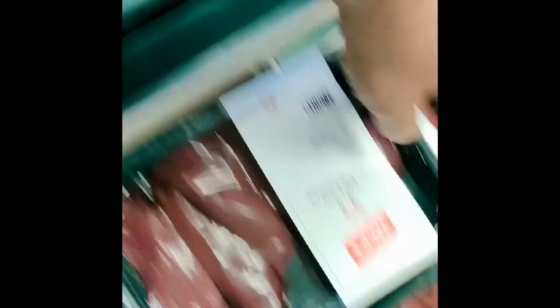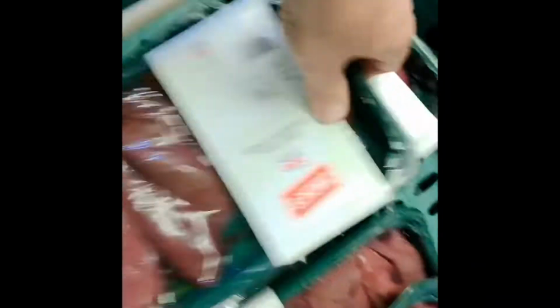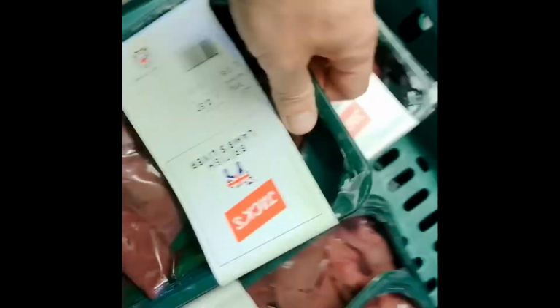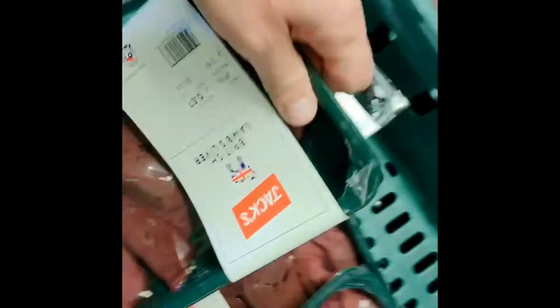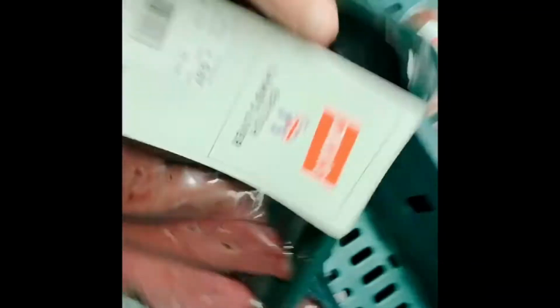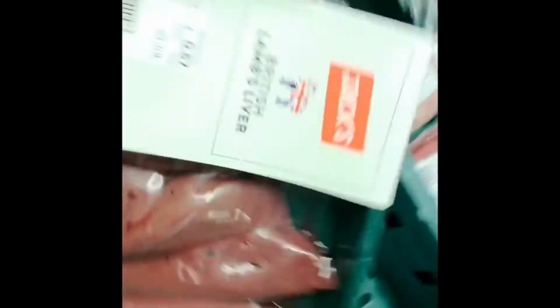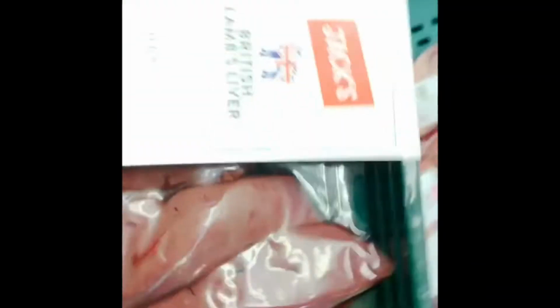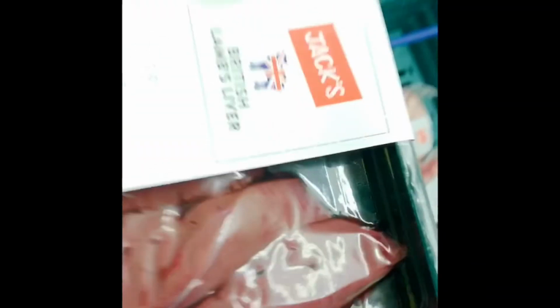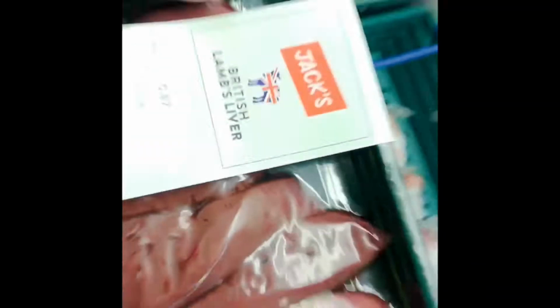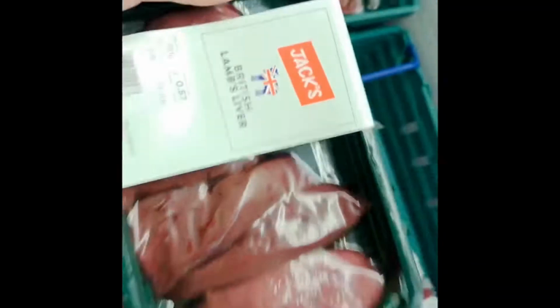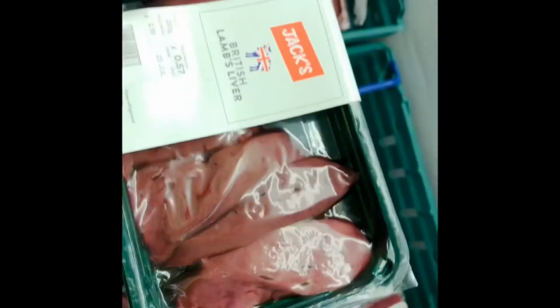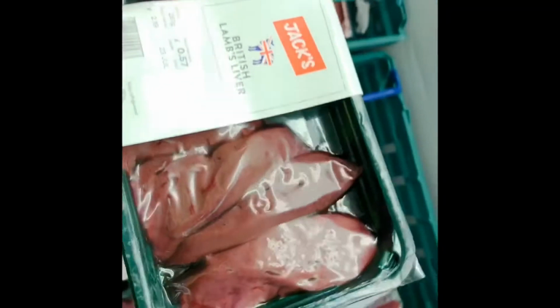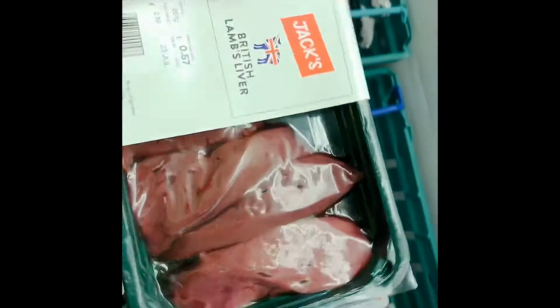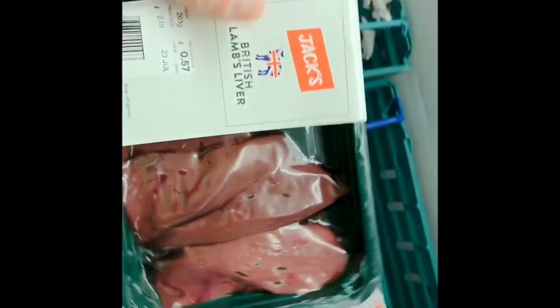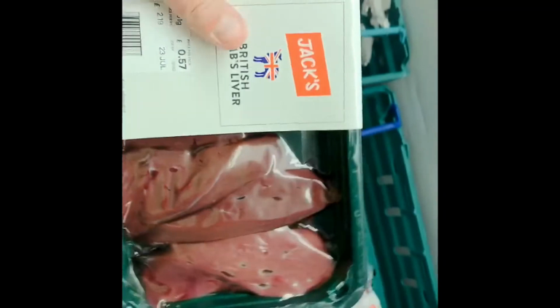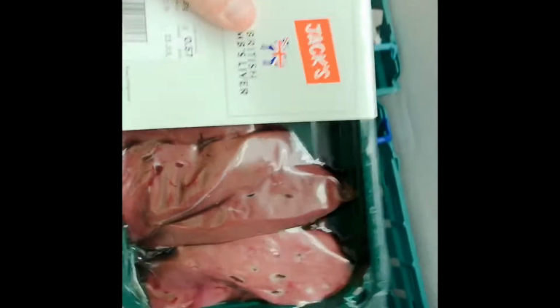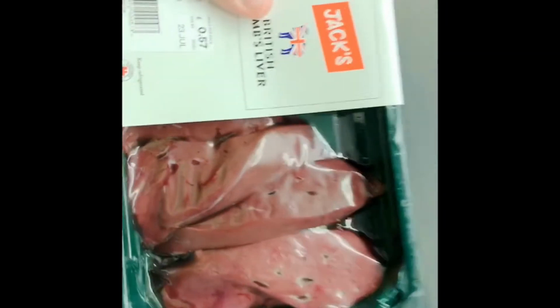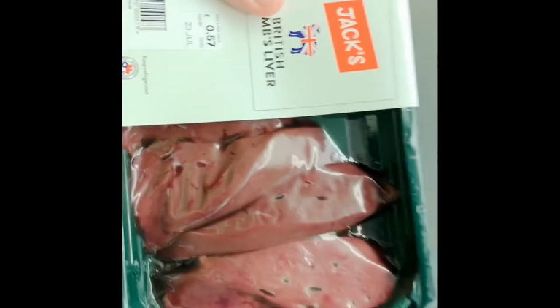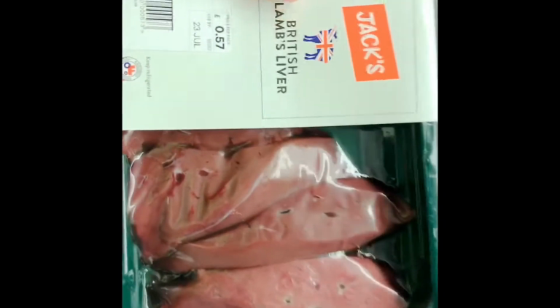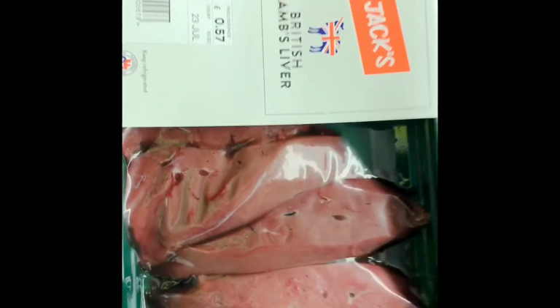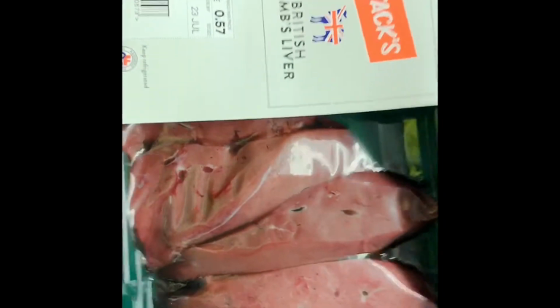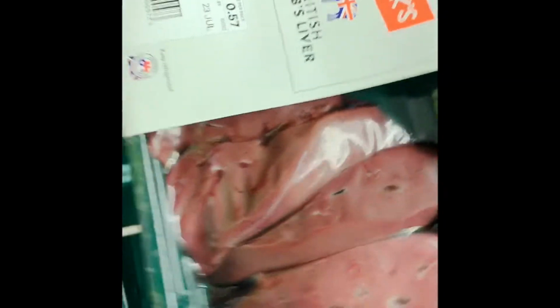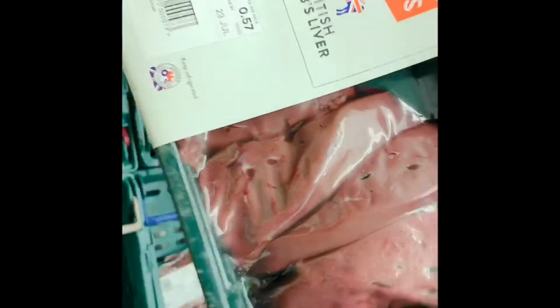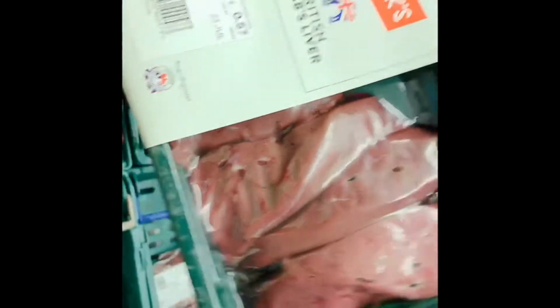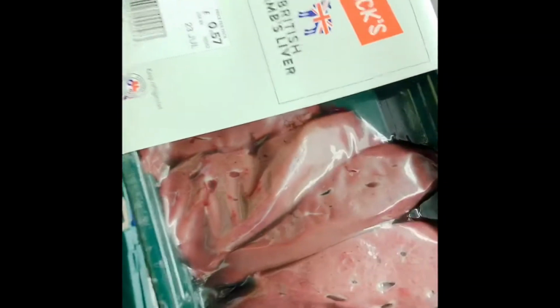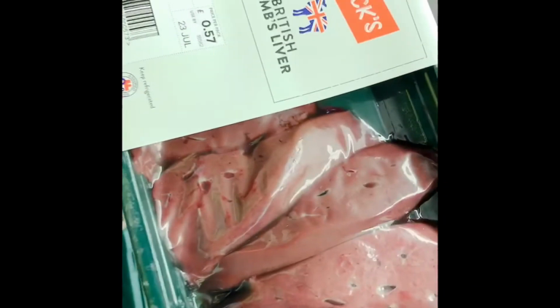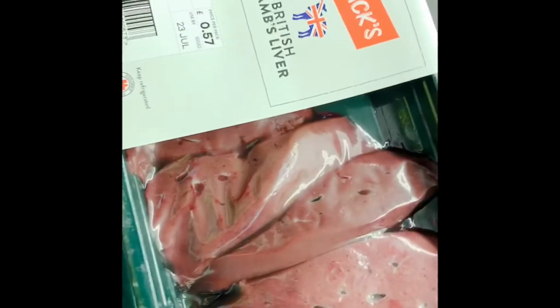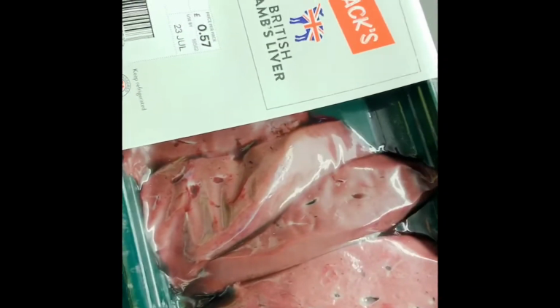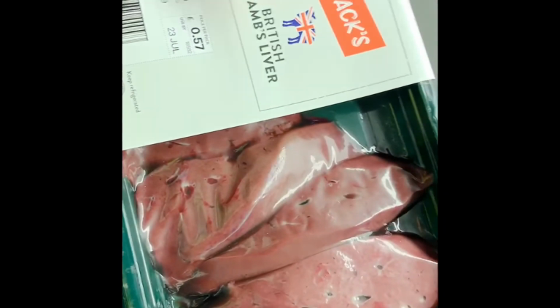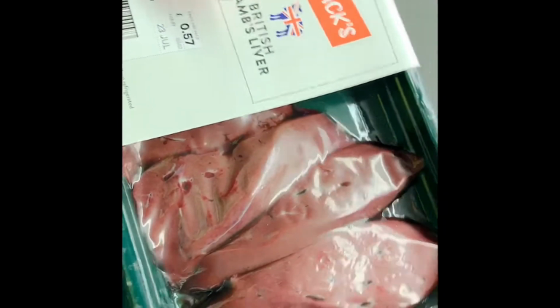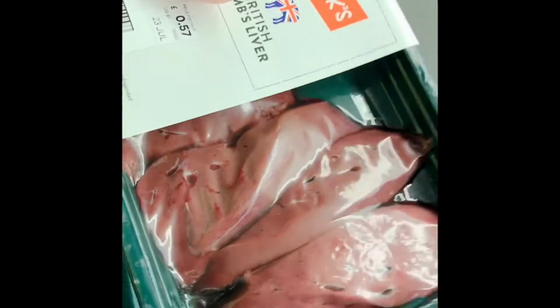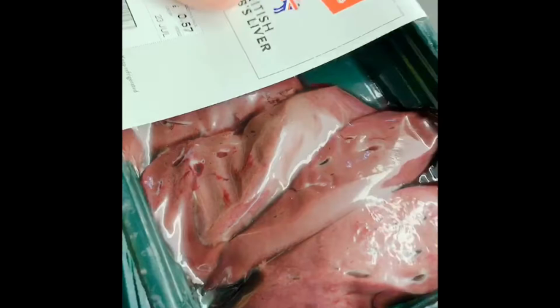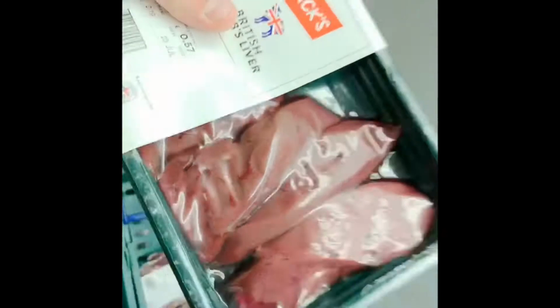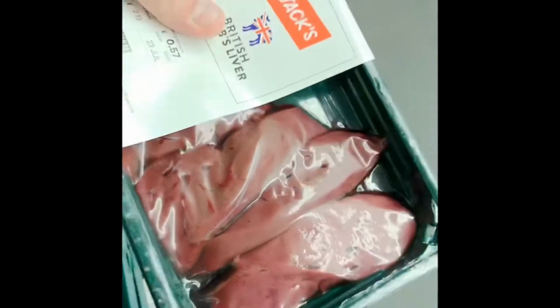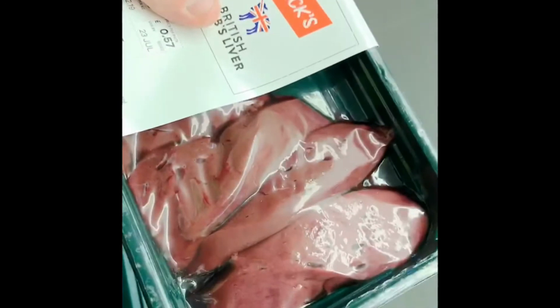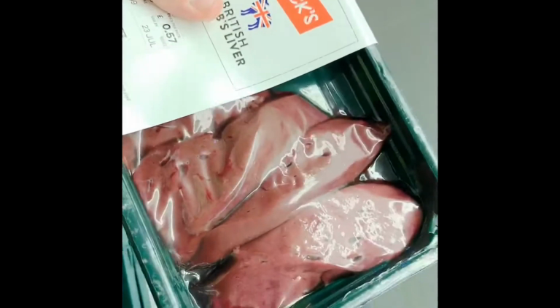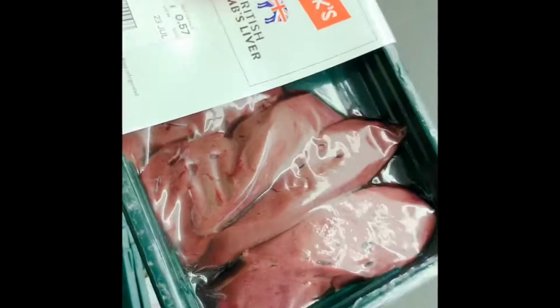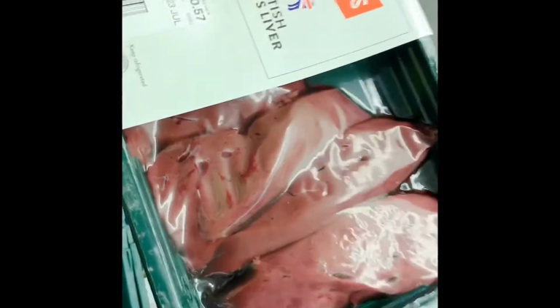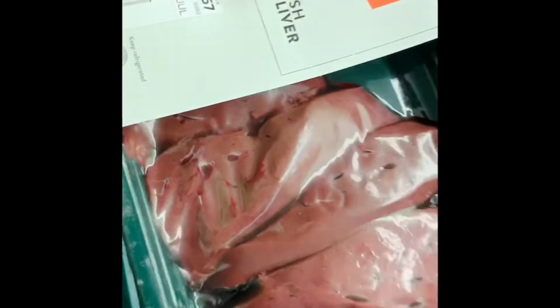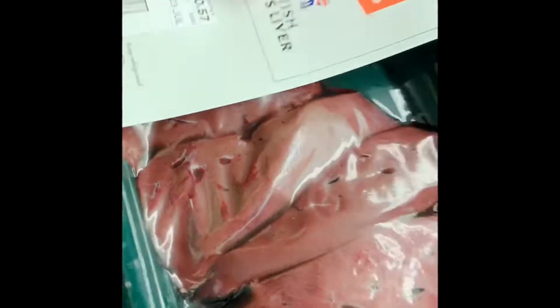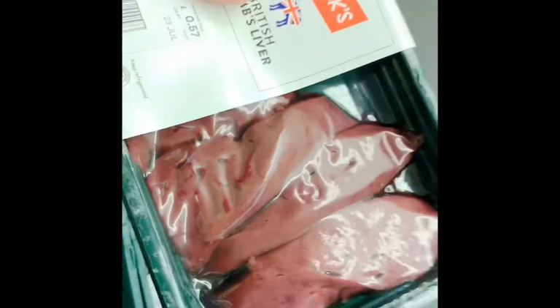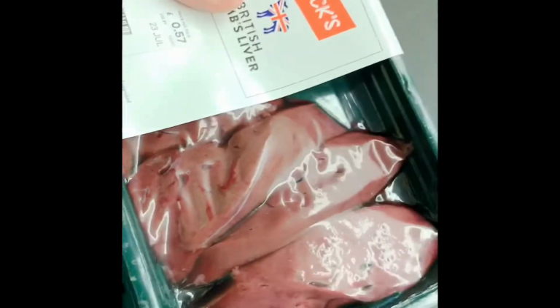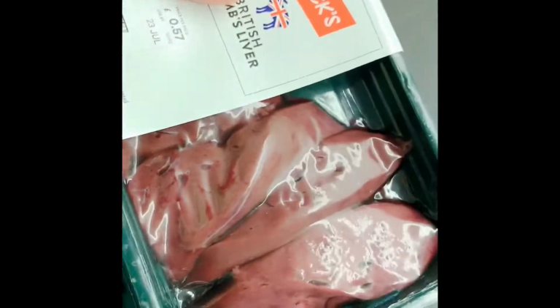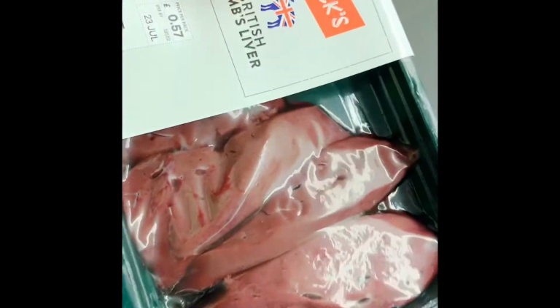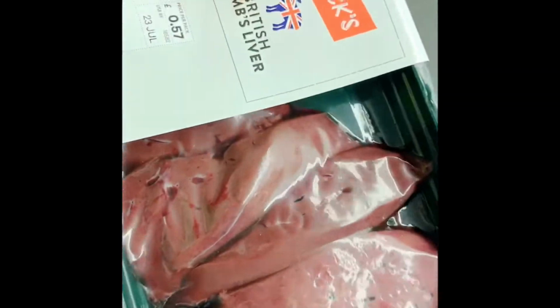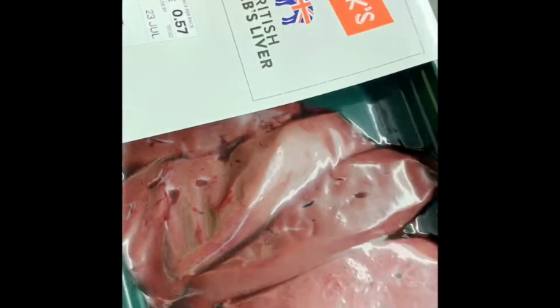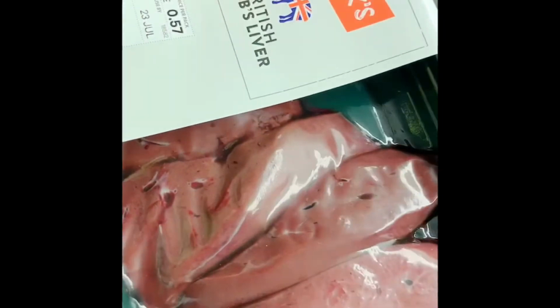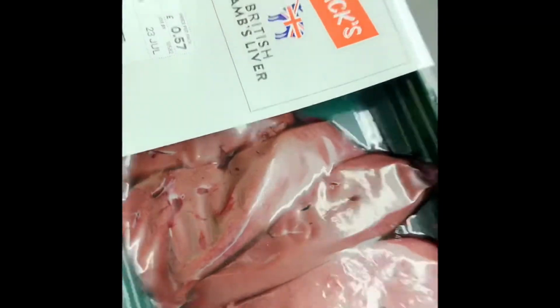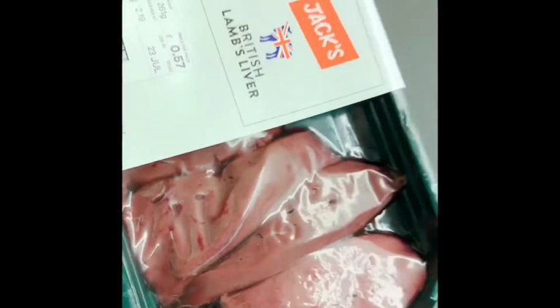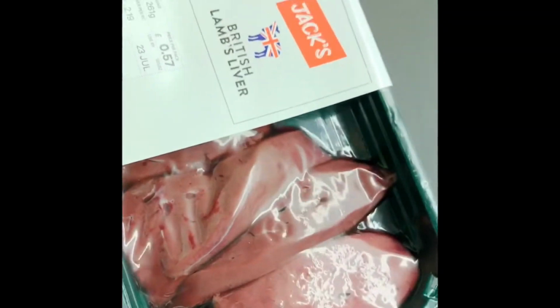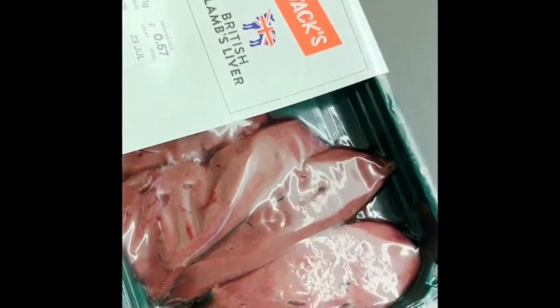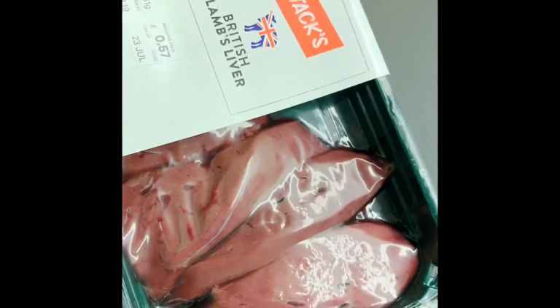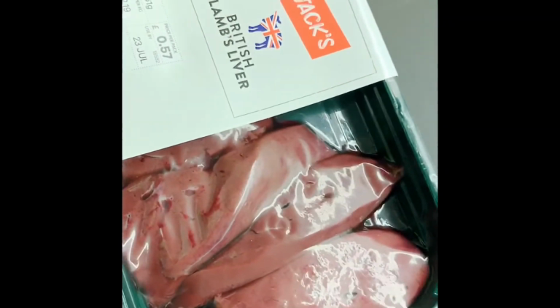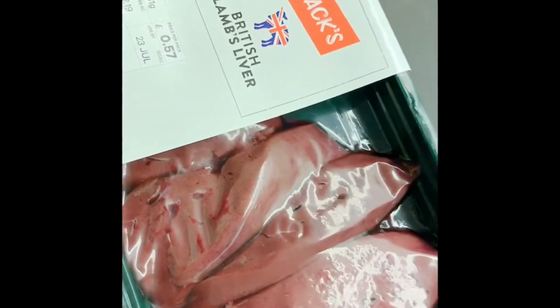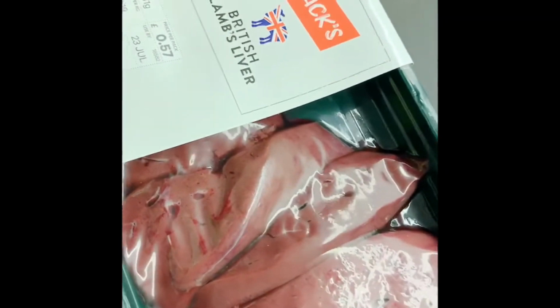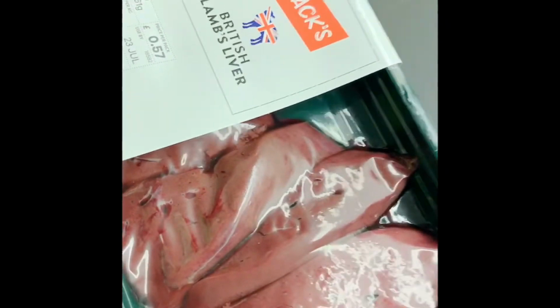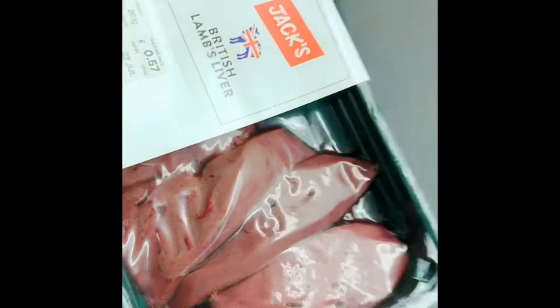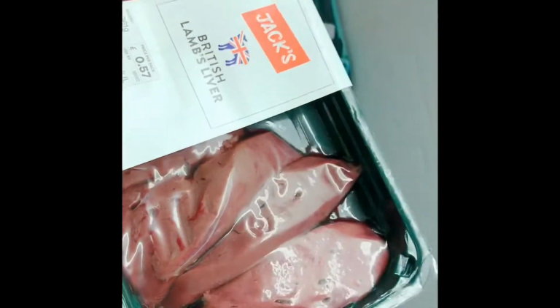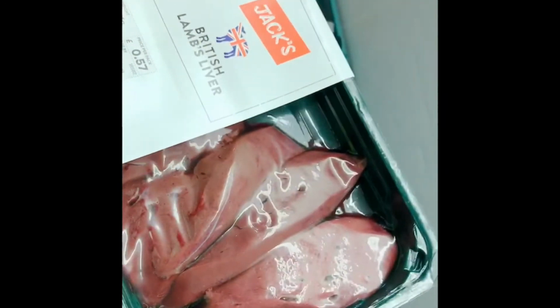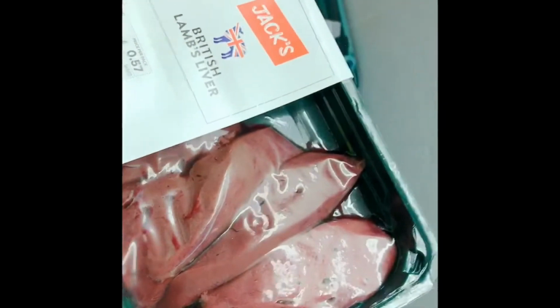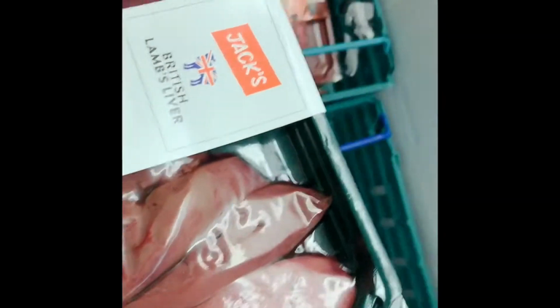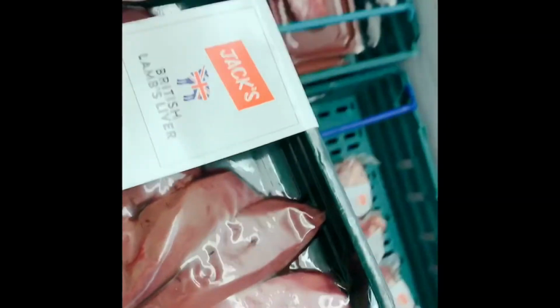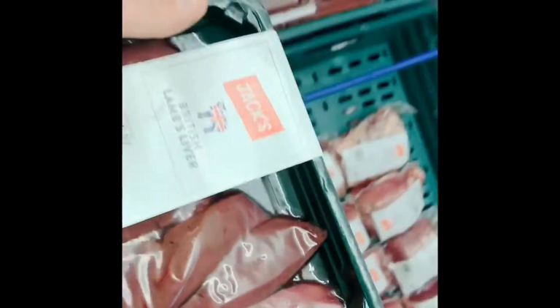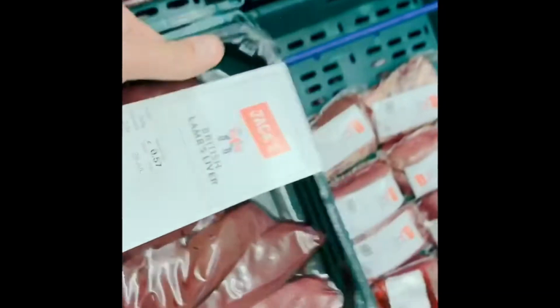Lamb's liver - who doesn't like a bit of lamb's liver? Right, absolute classic - liver and onions. Perfect. Sliced up, delicious.